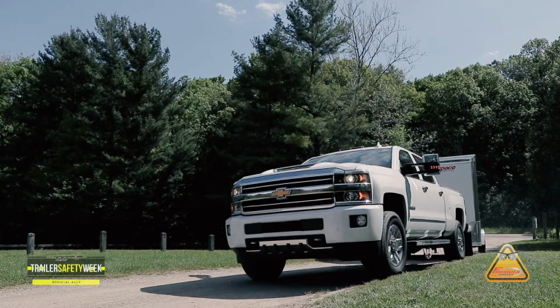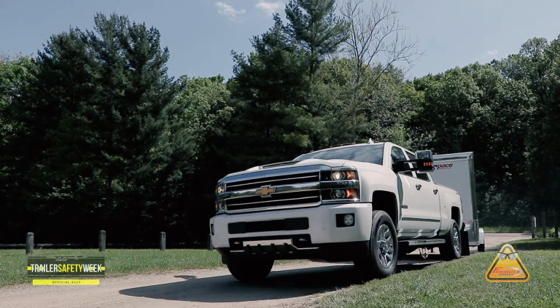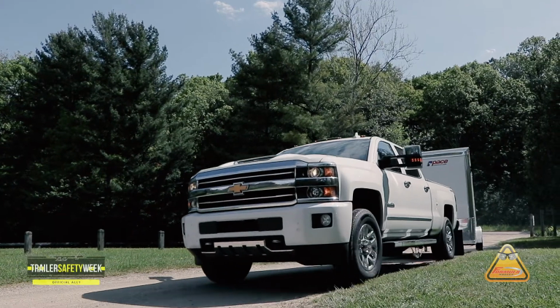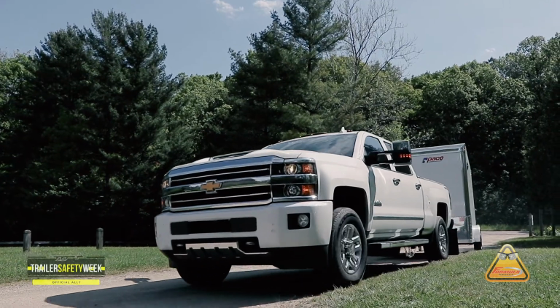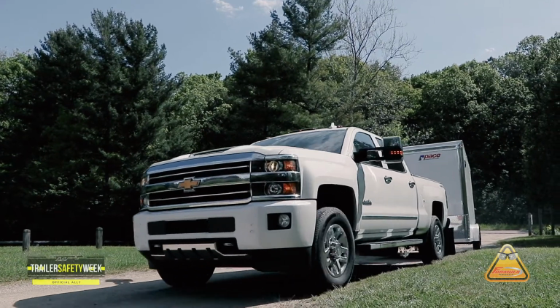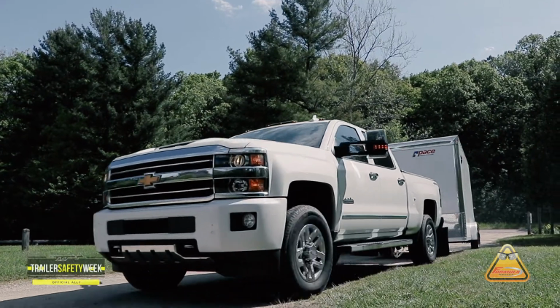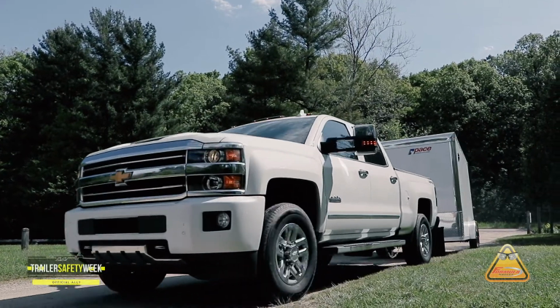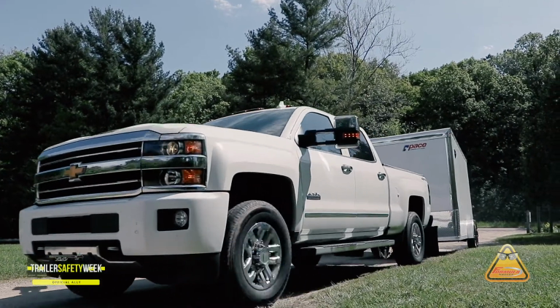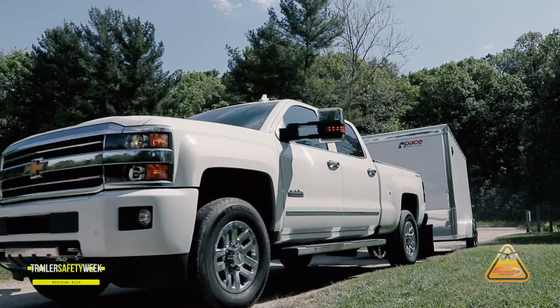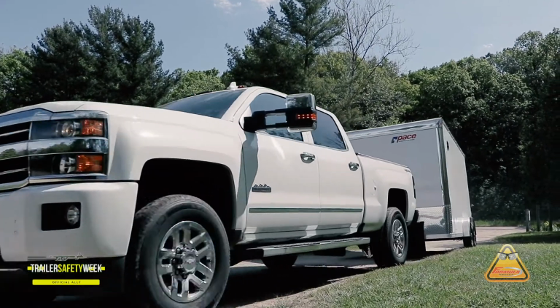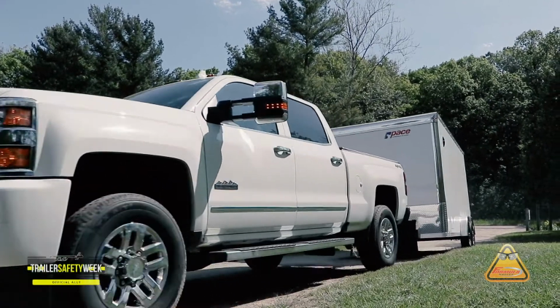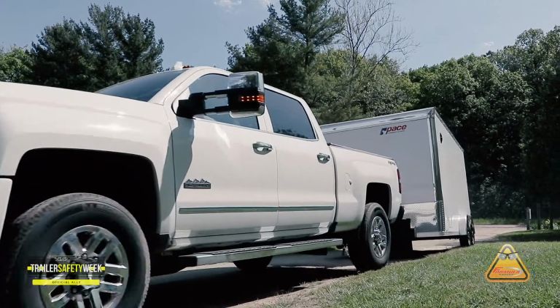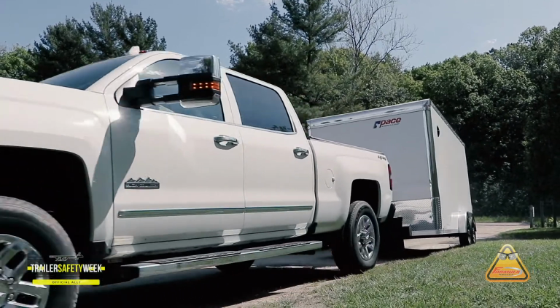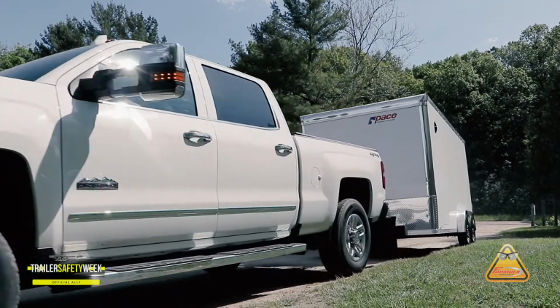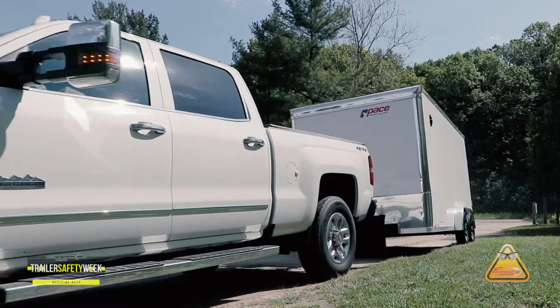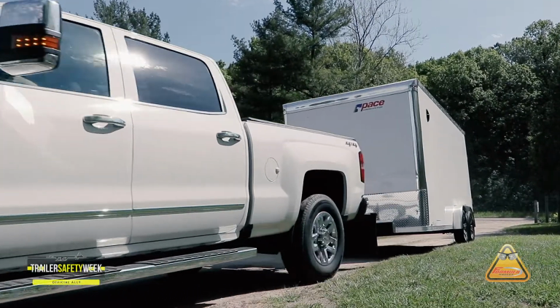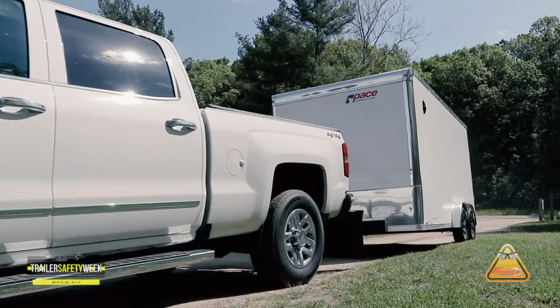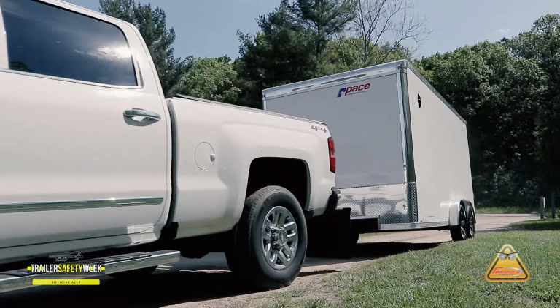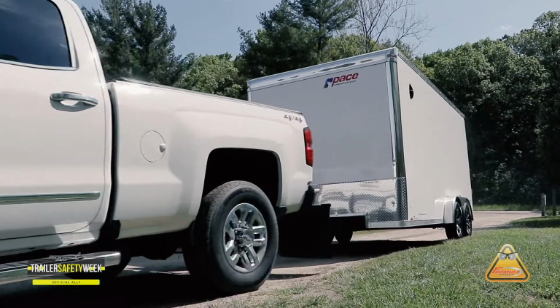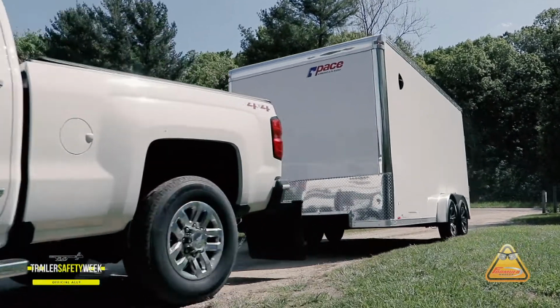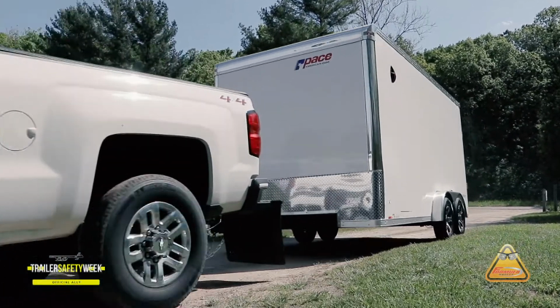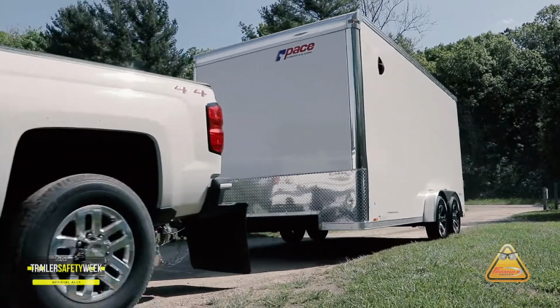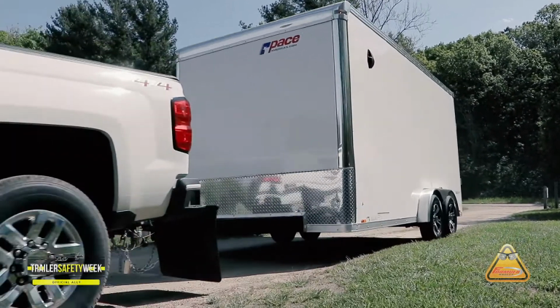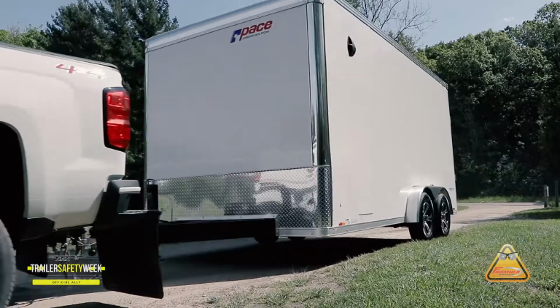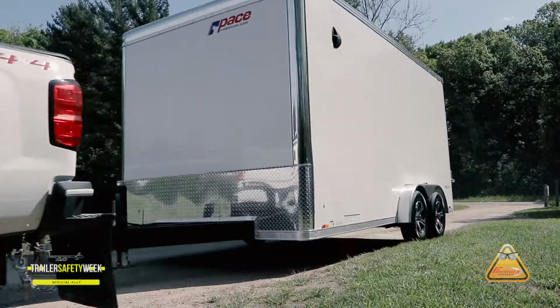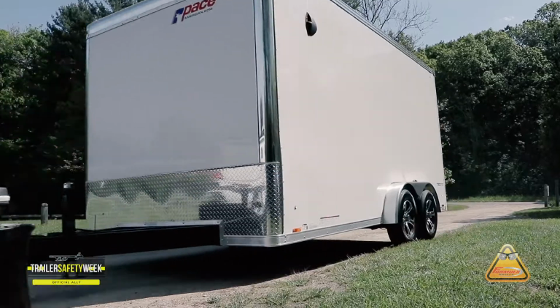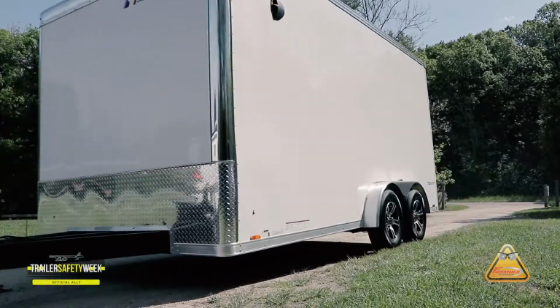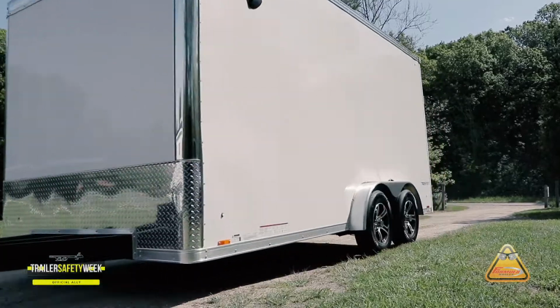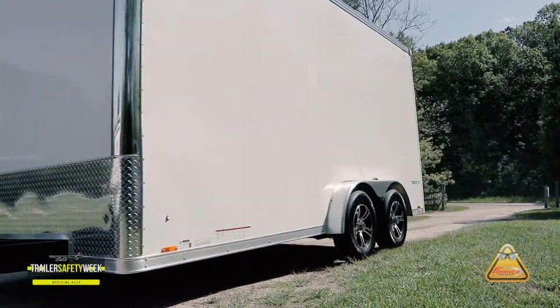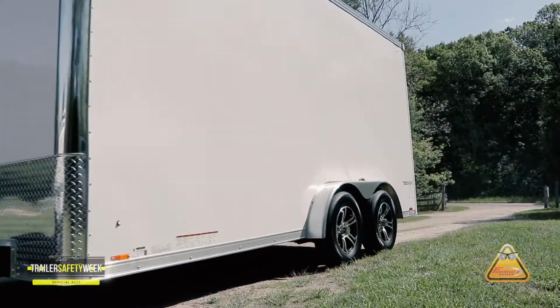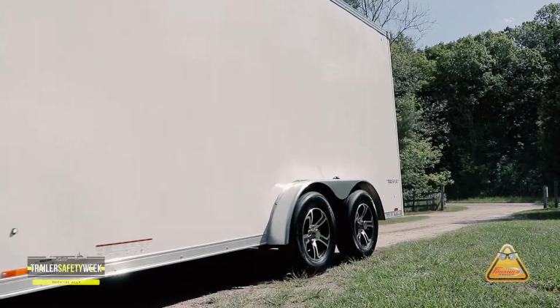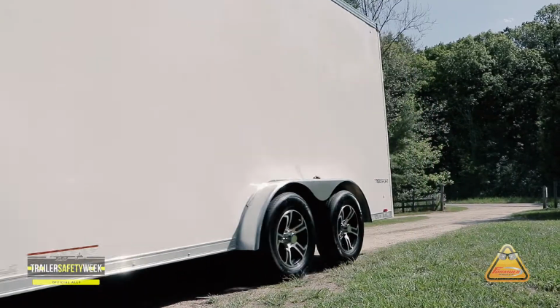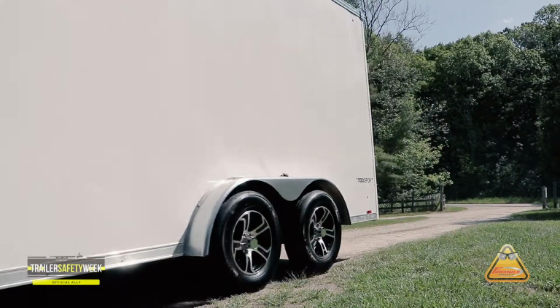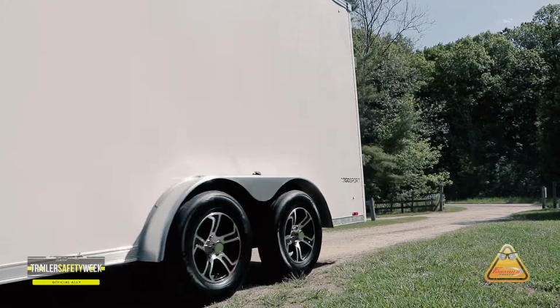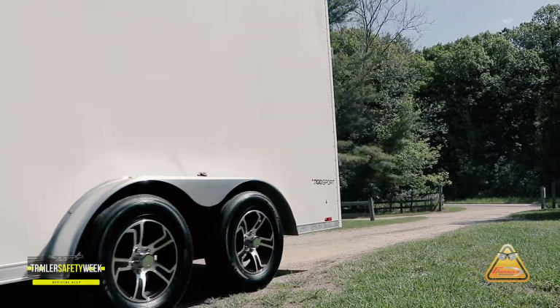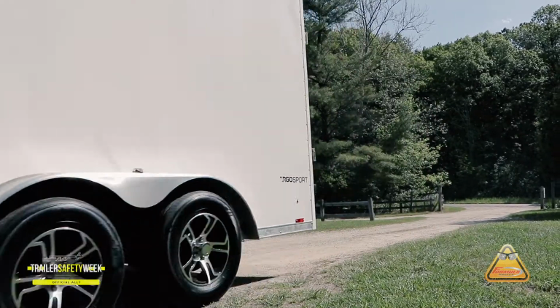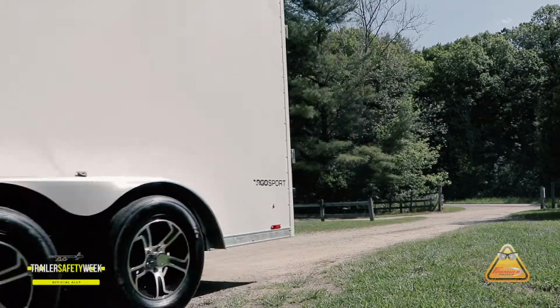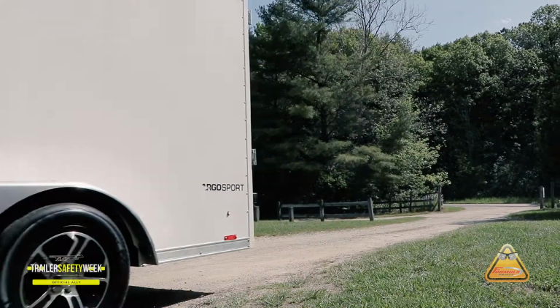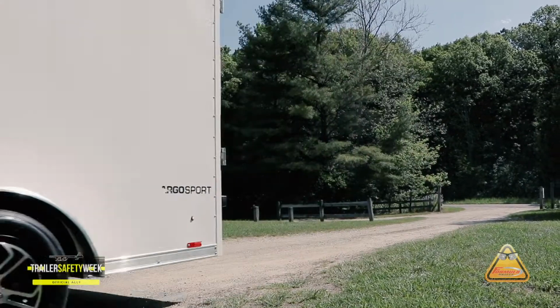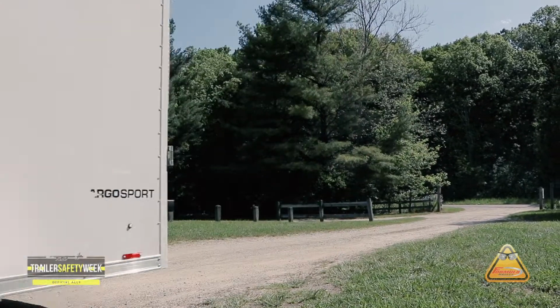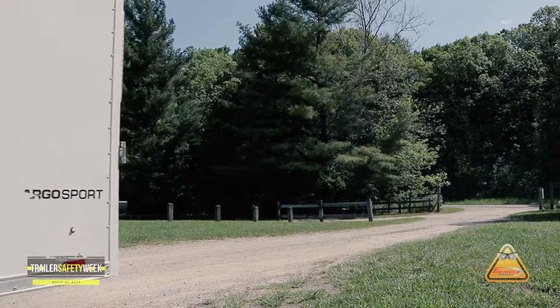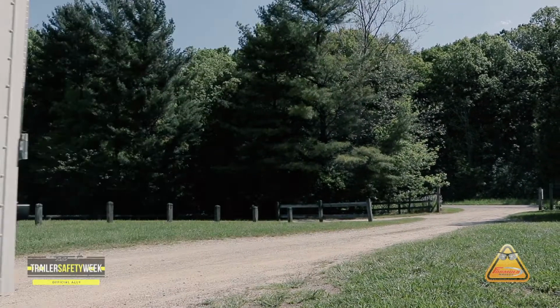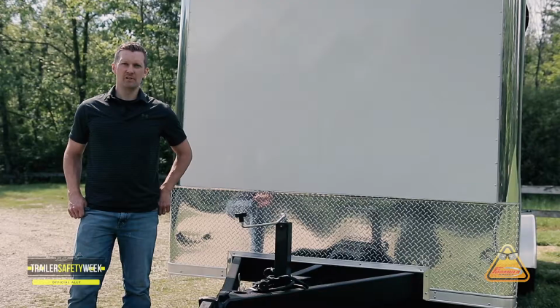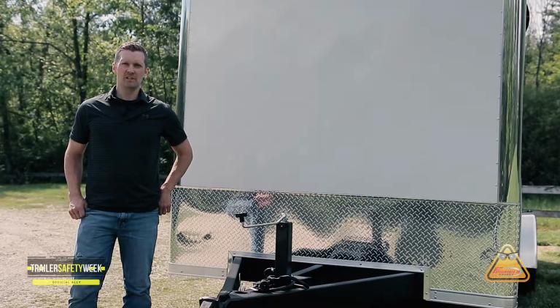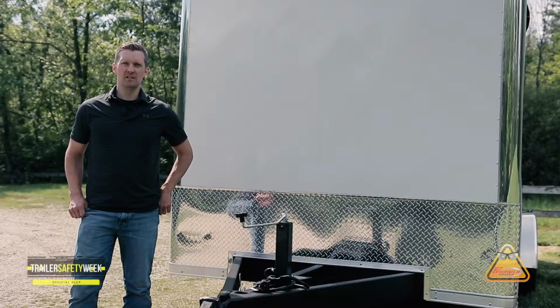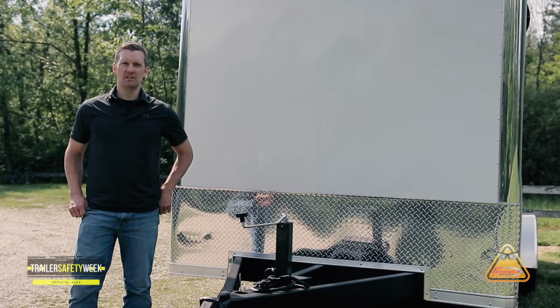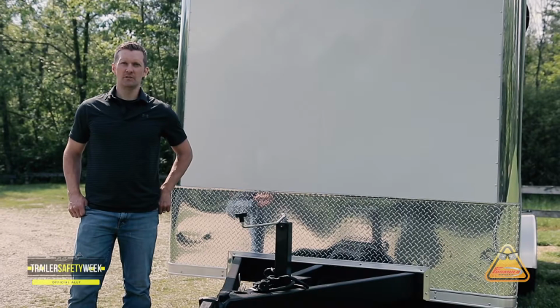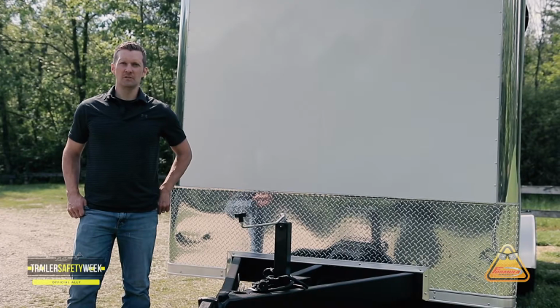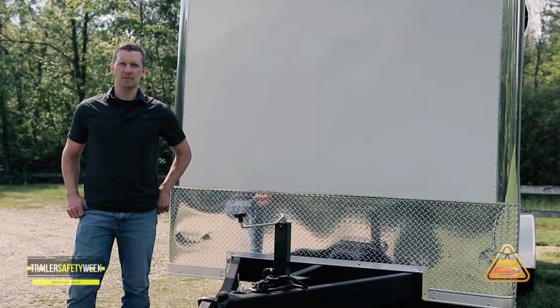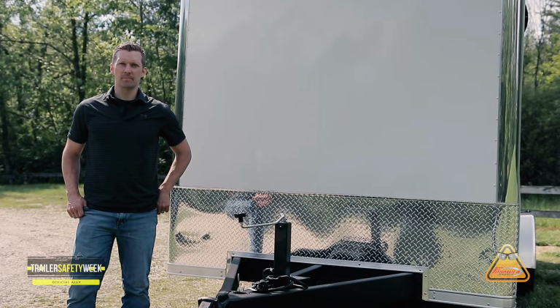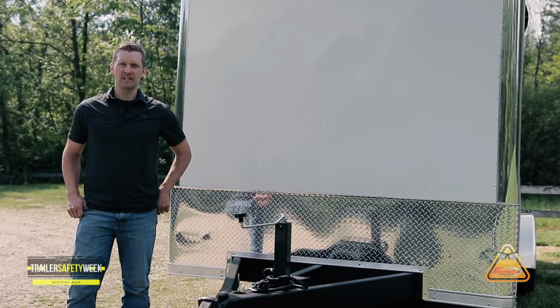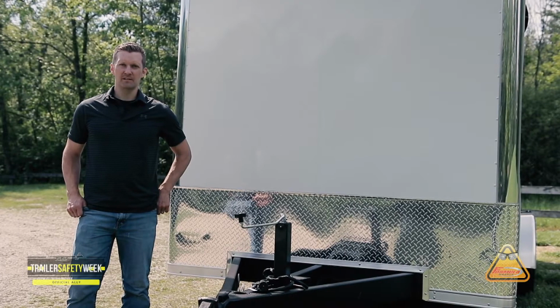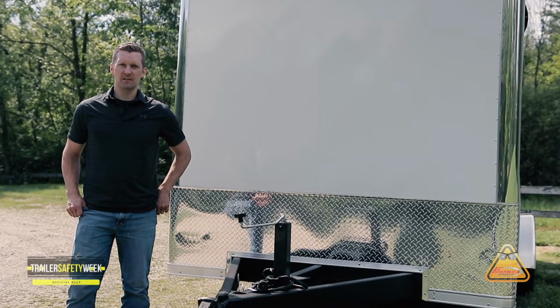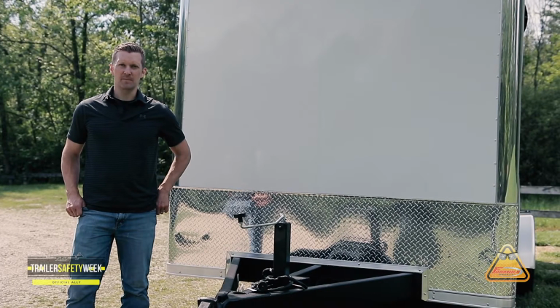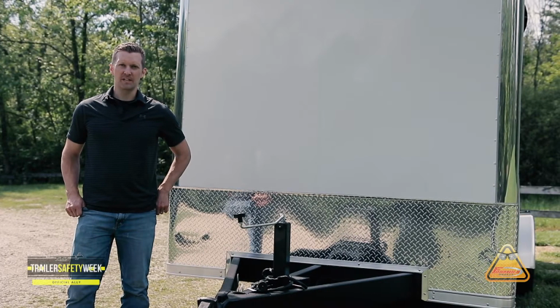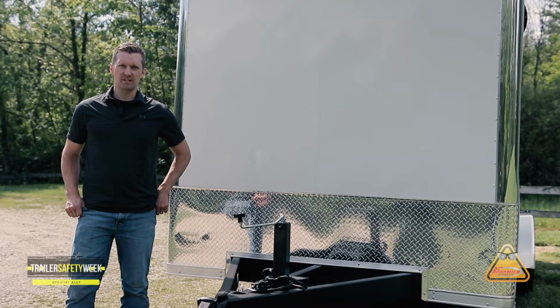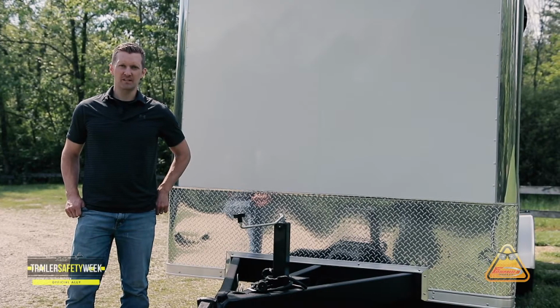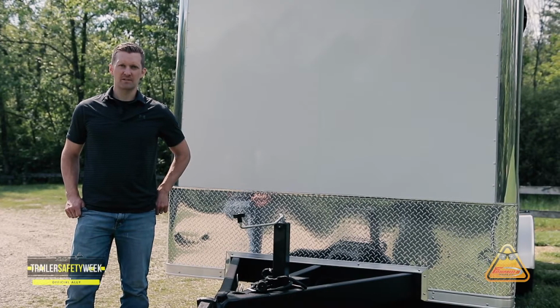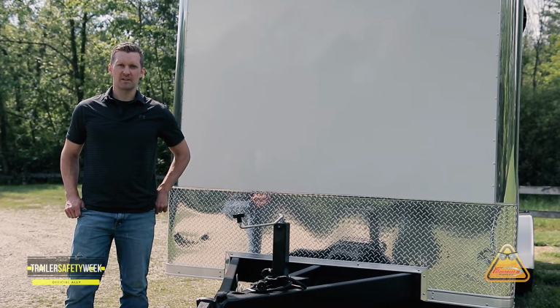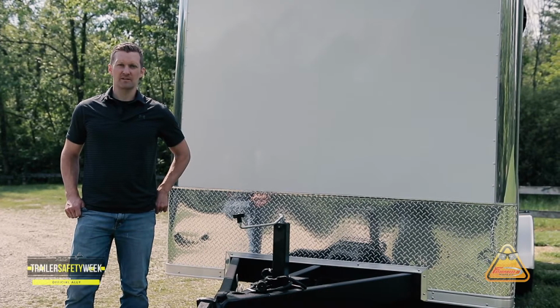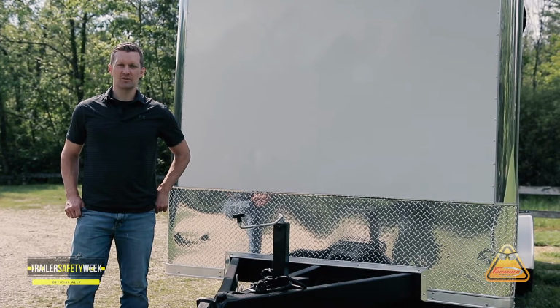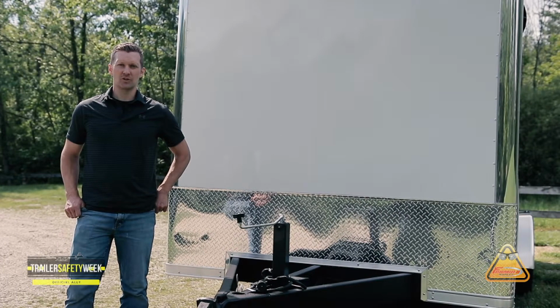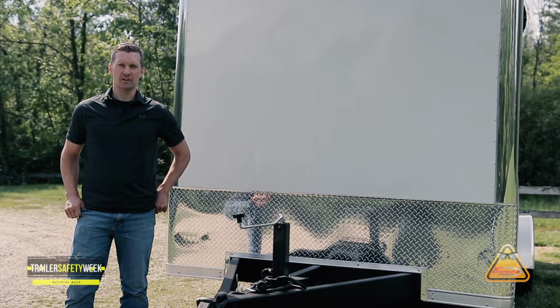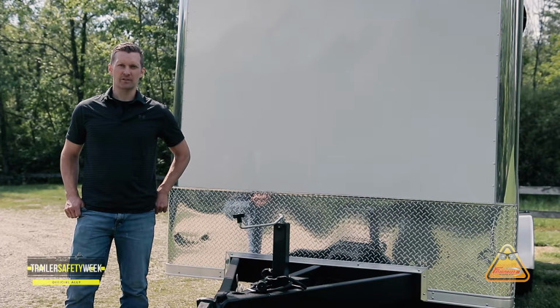If you're going to be storing your trailer for a long period of time, it's a great opportunity to do some basic maintenance on your trailer.